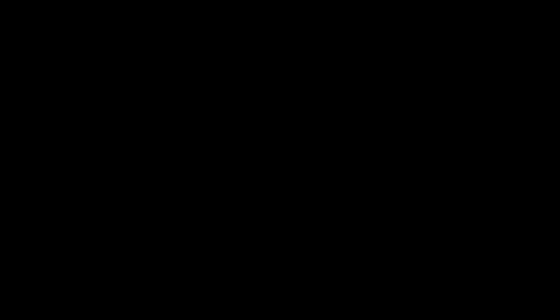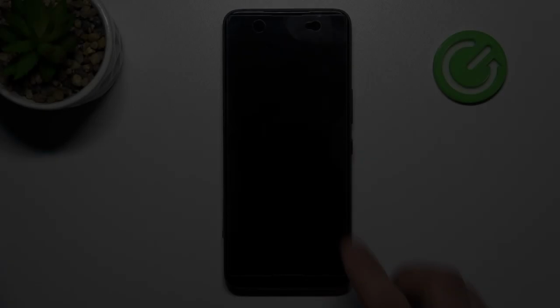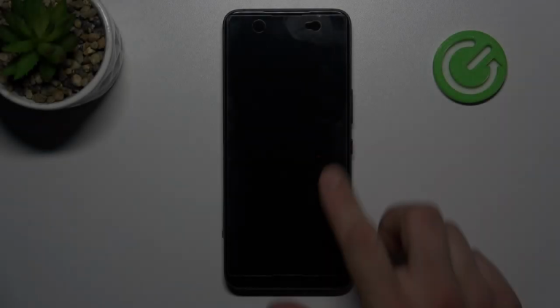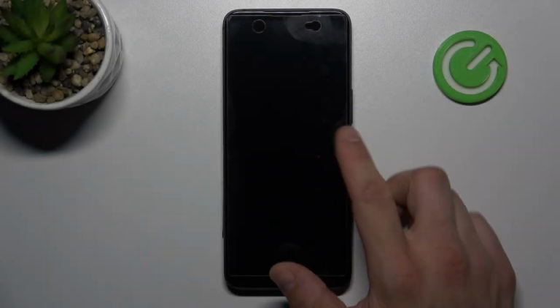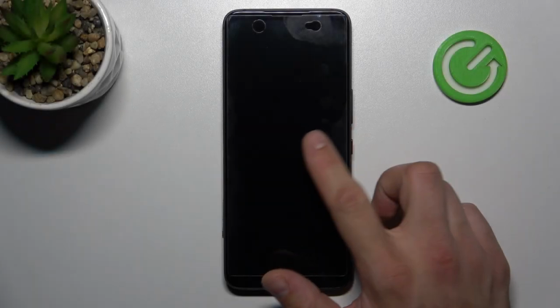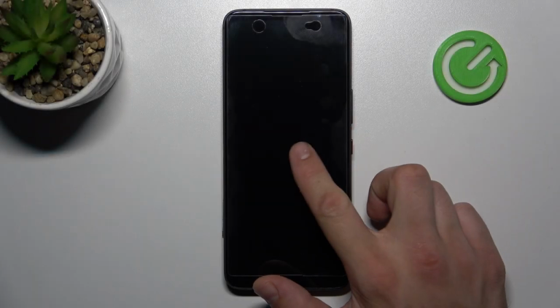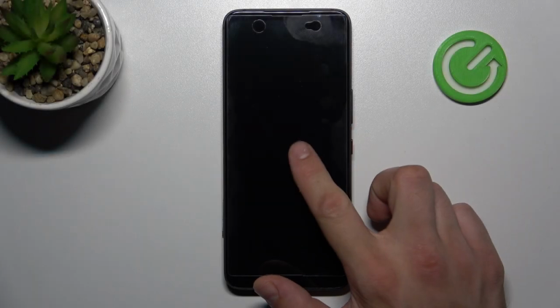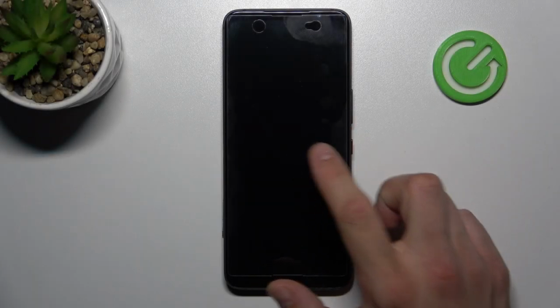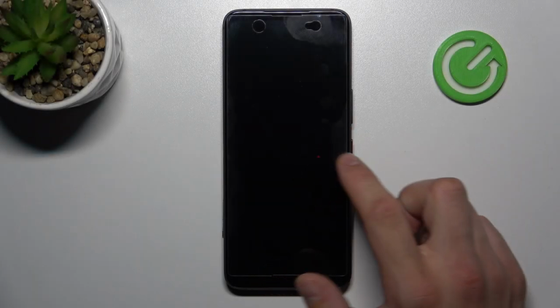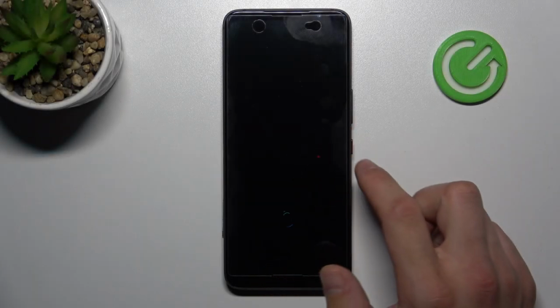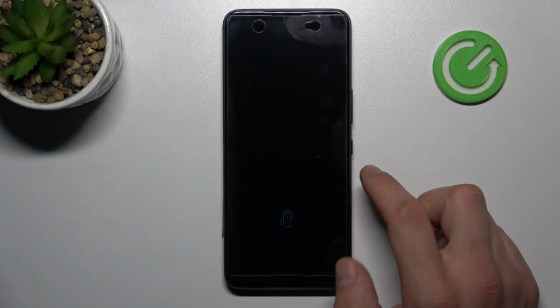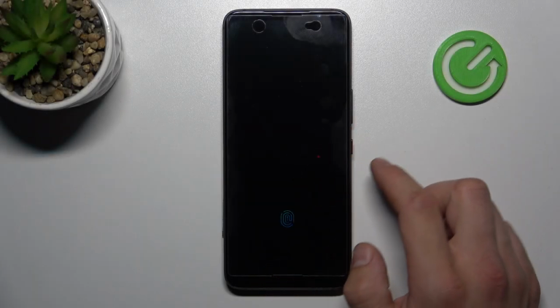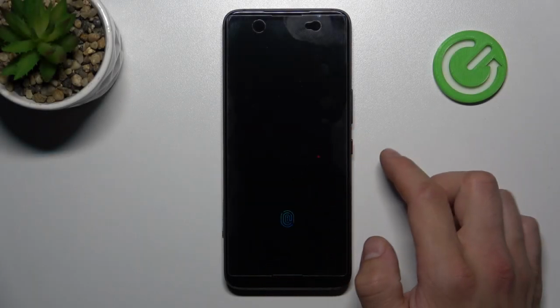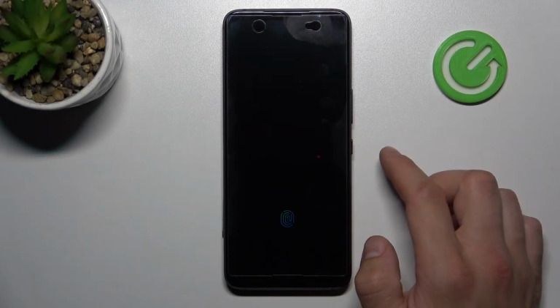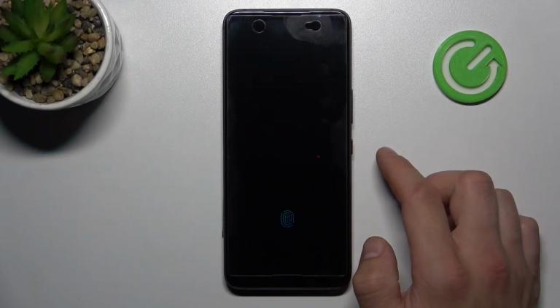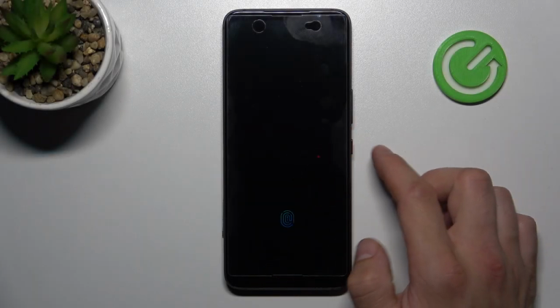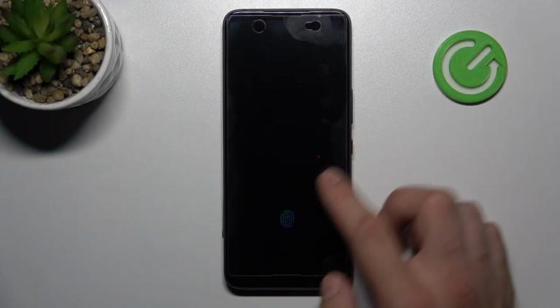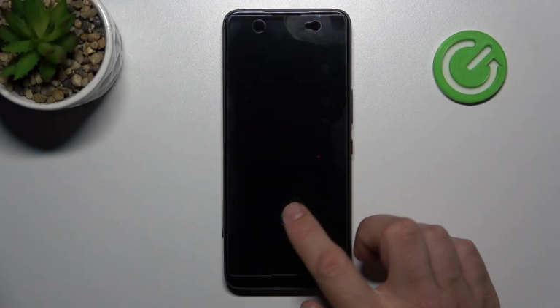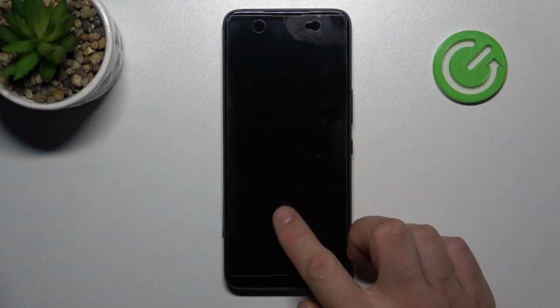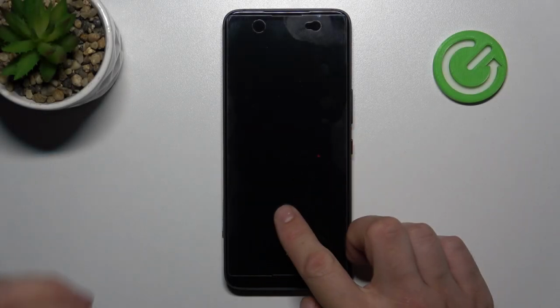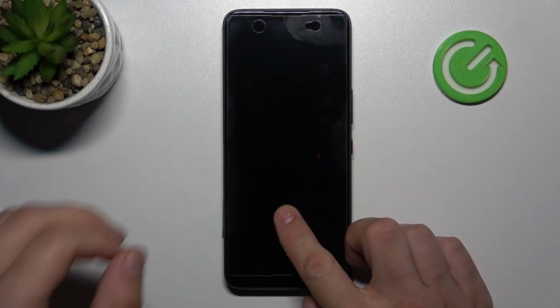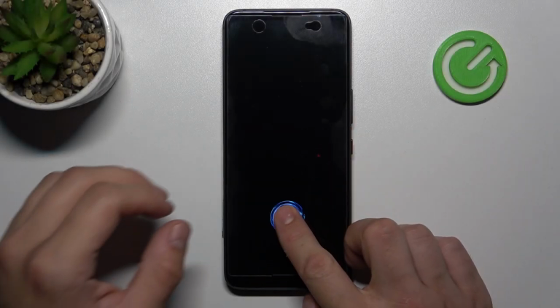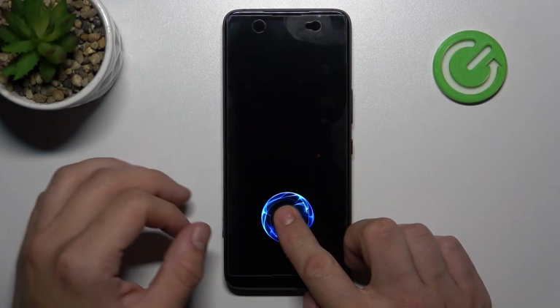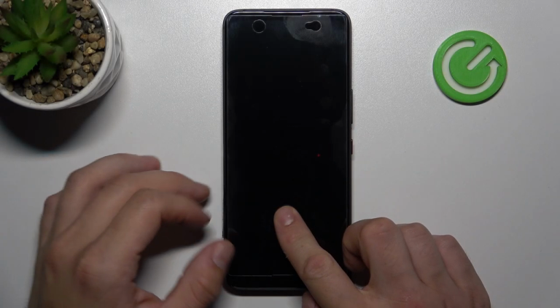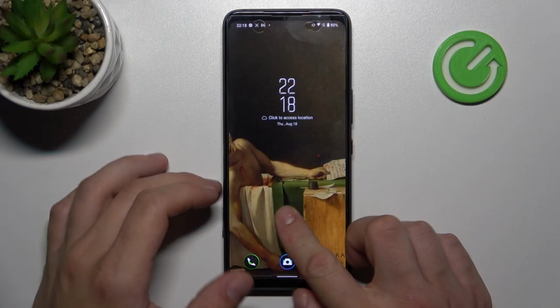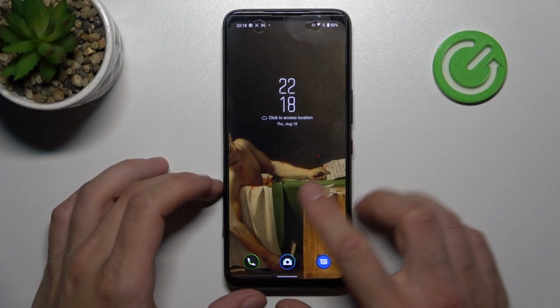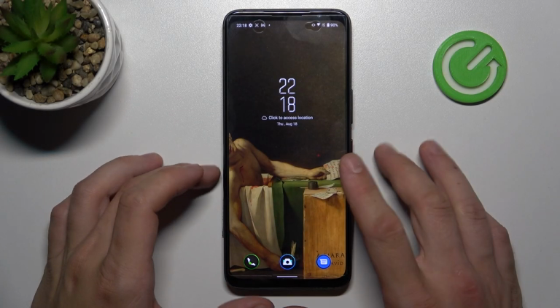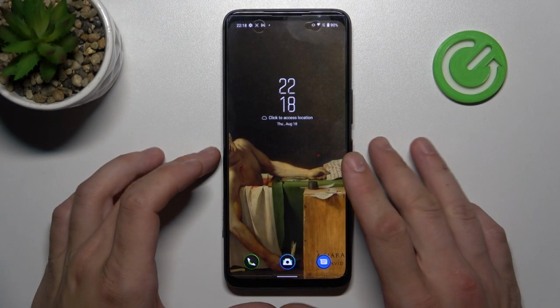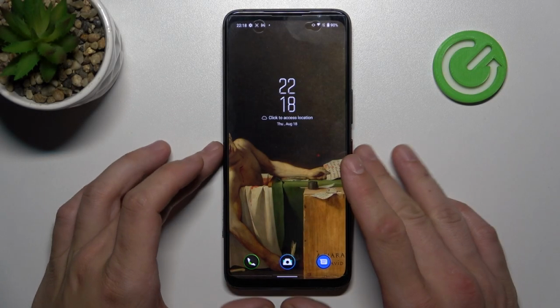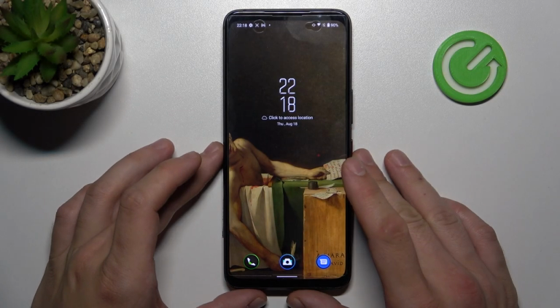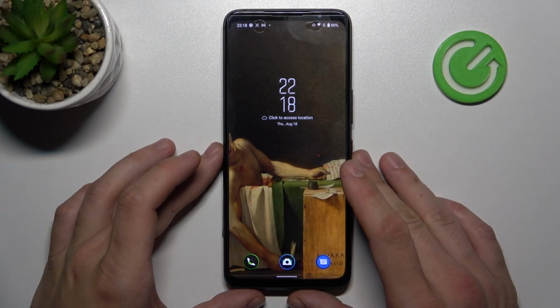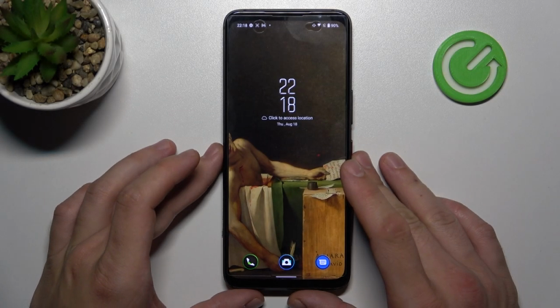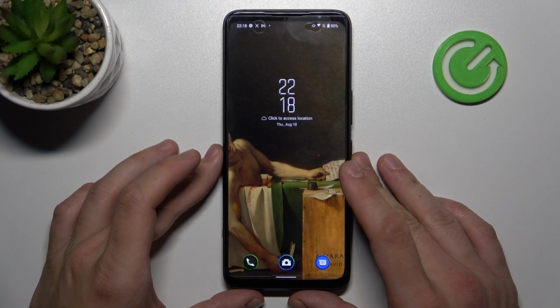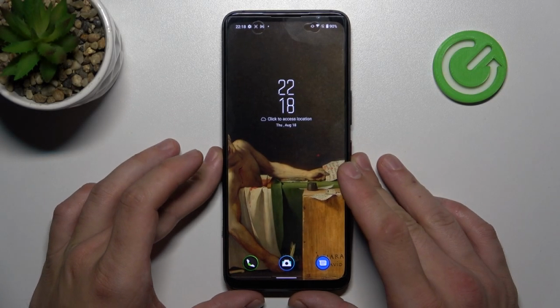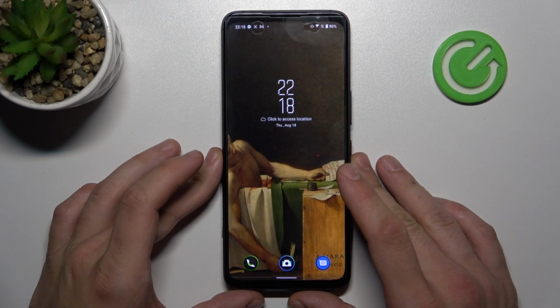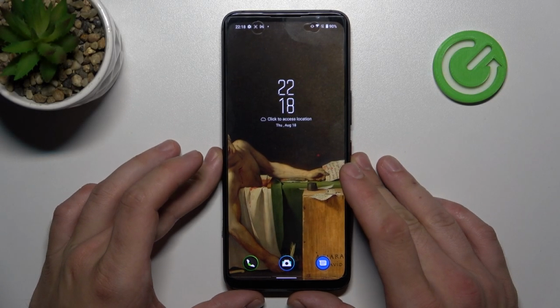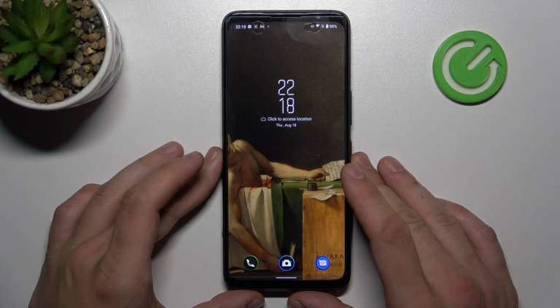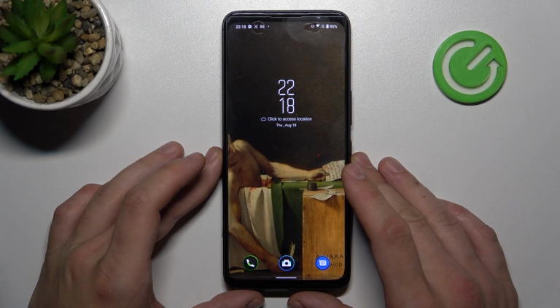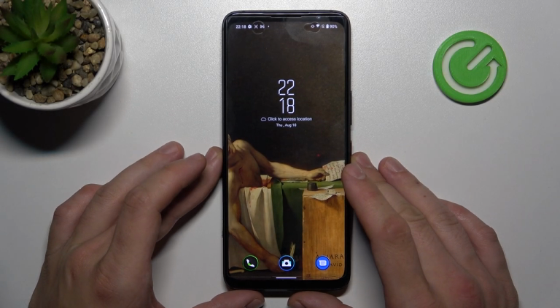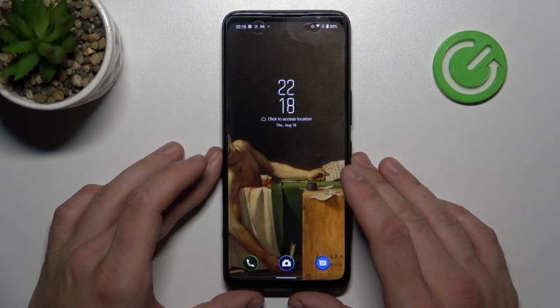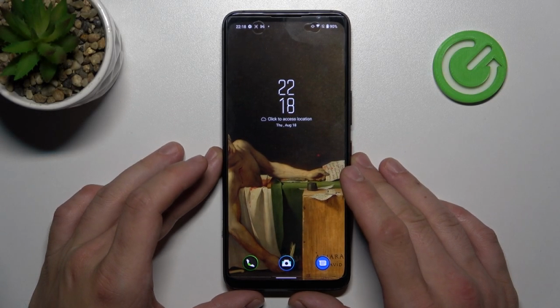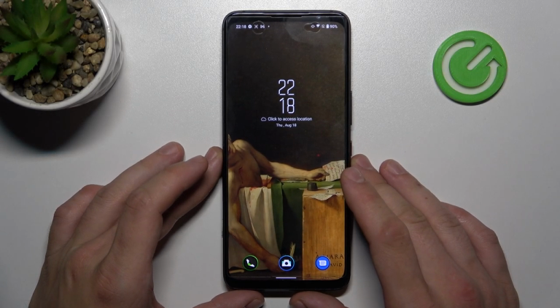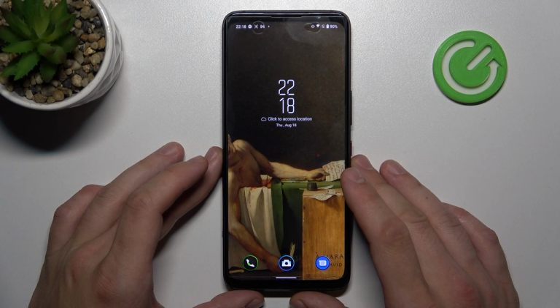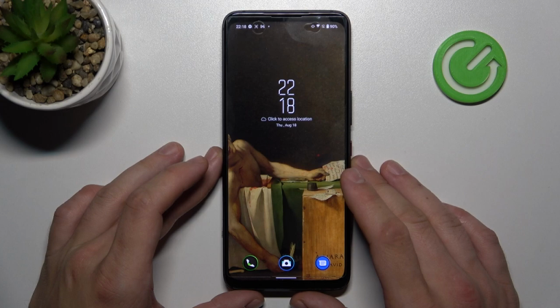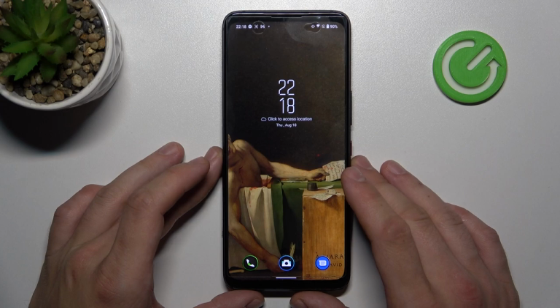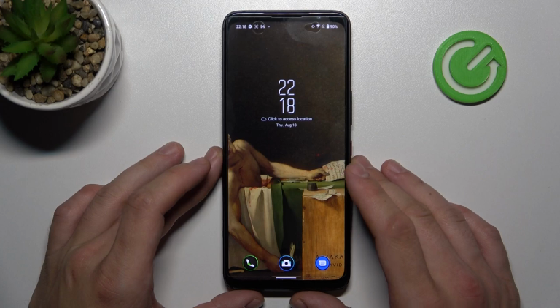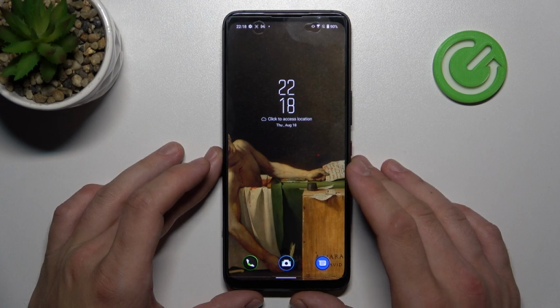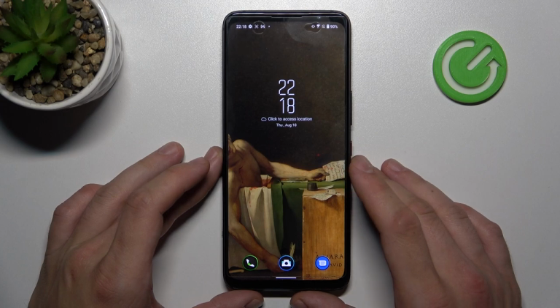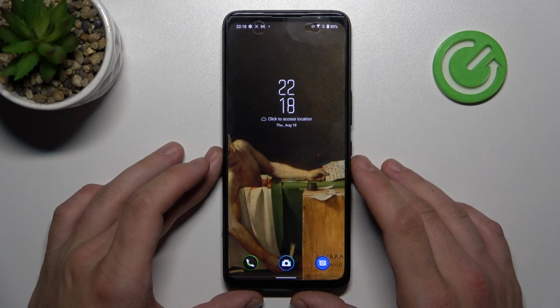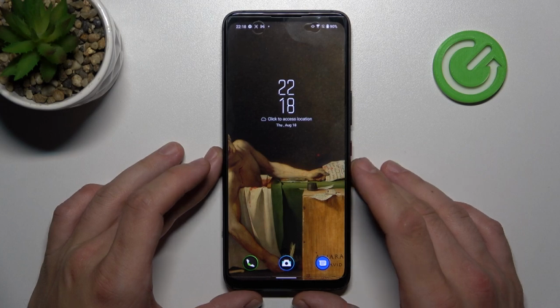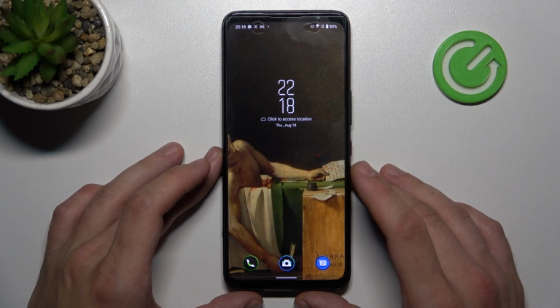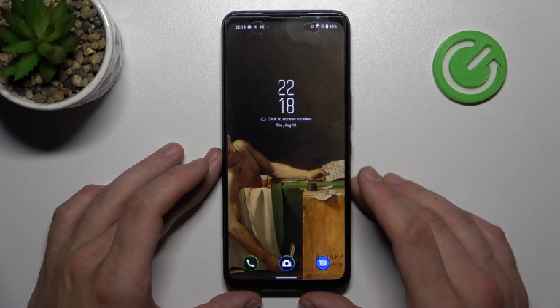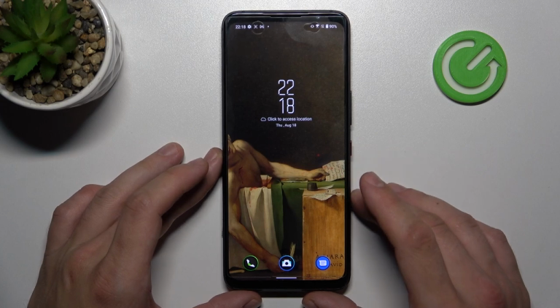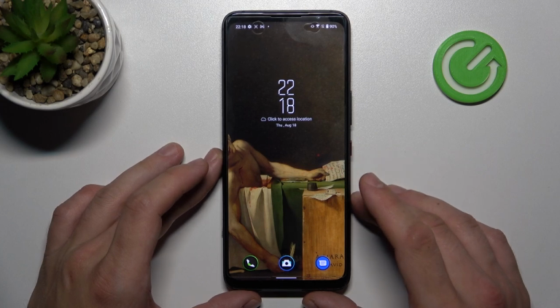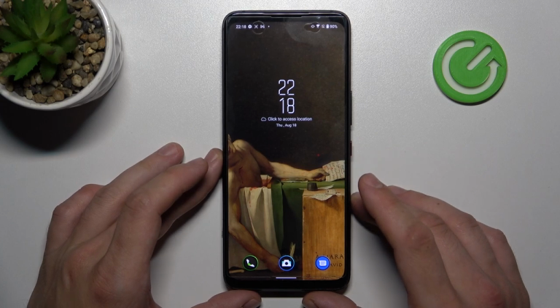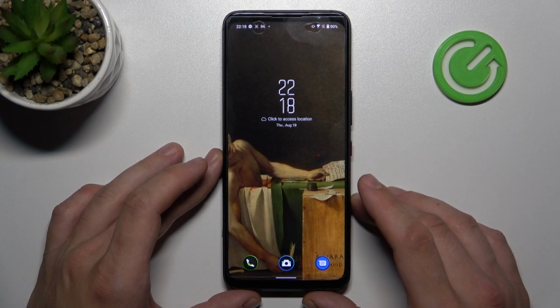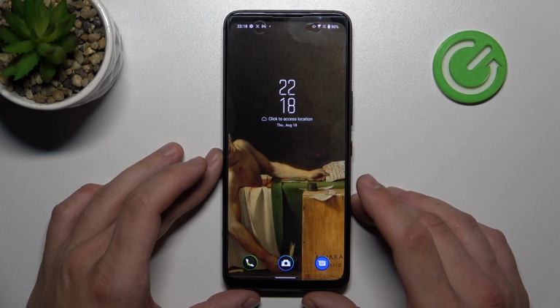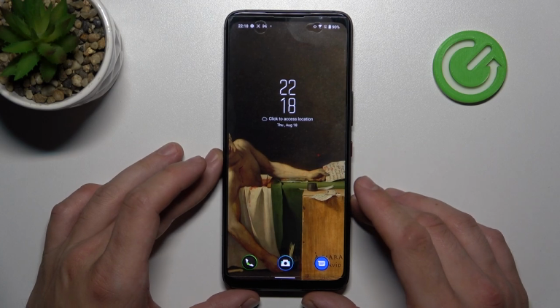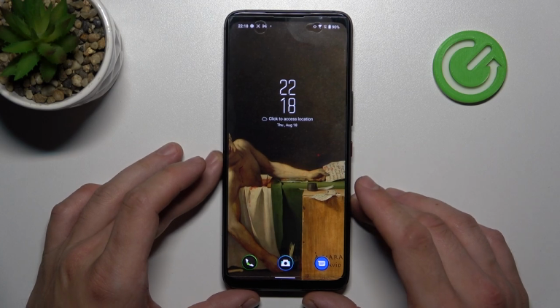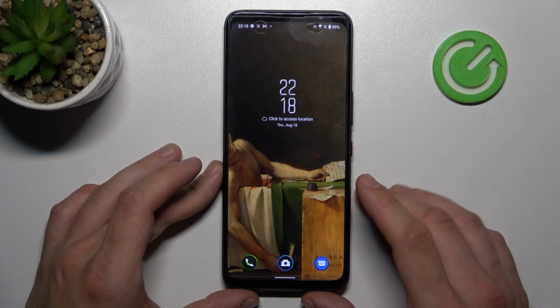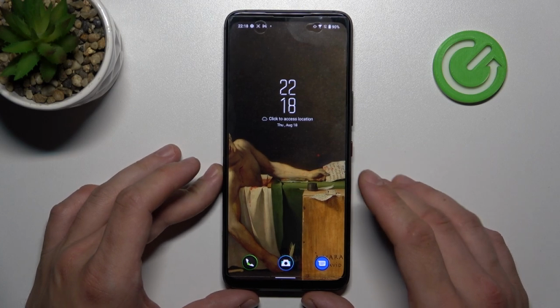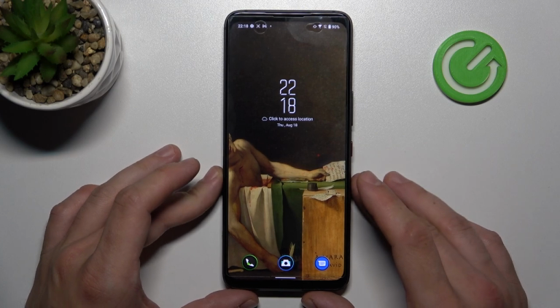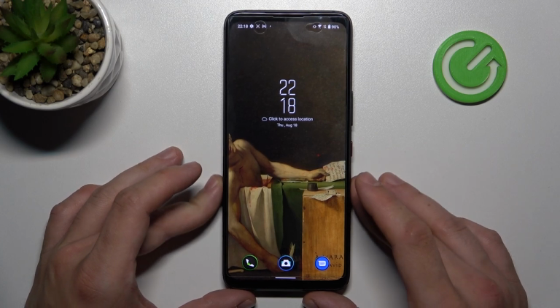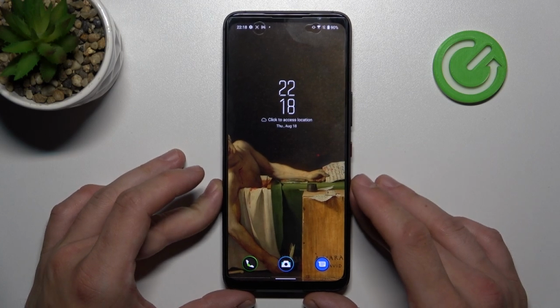Hello. In front of me I've got ASUS ROG Phone 6. In this video we'll check if this phone supports wireless charging.